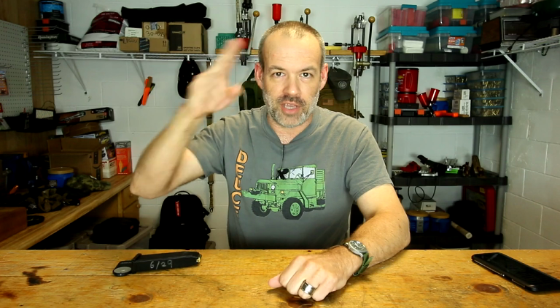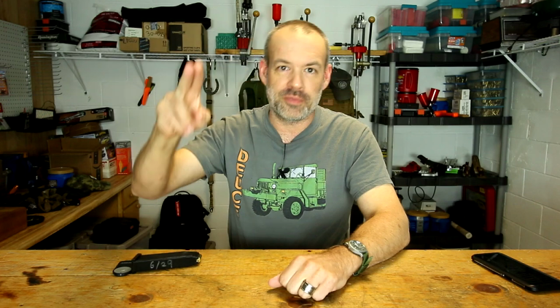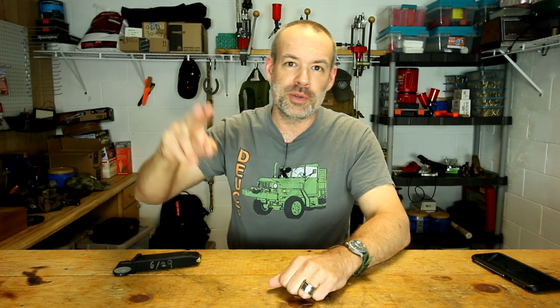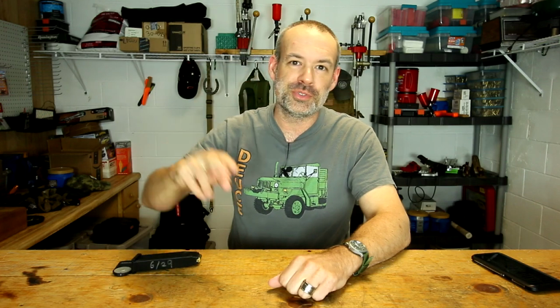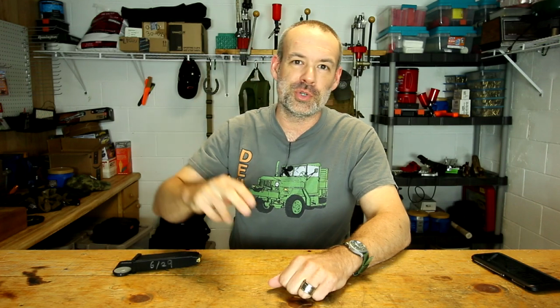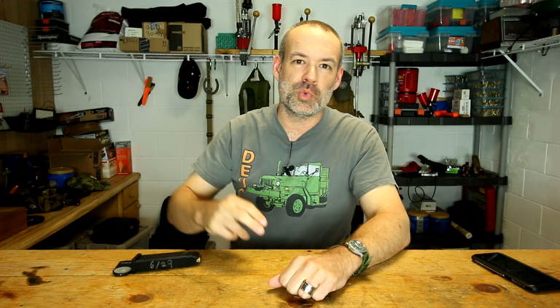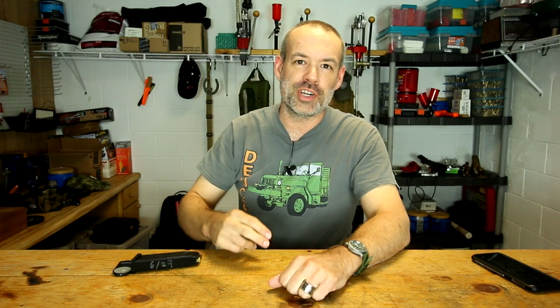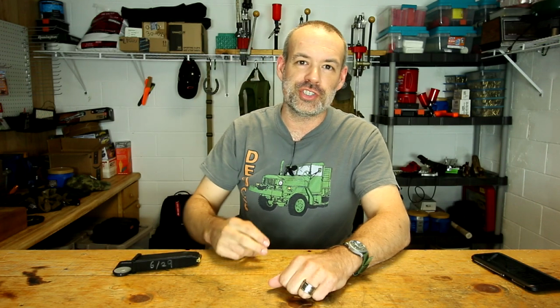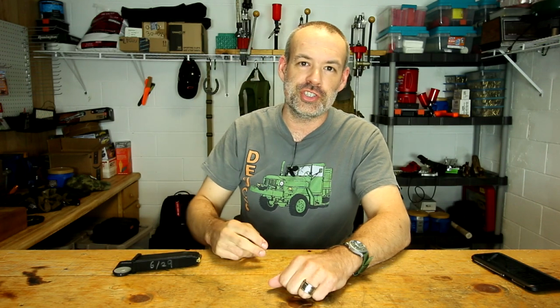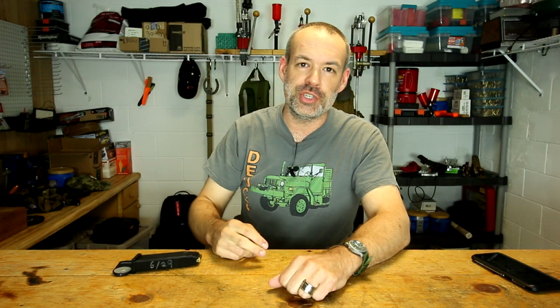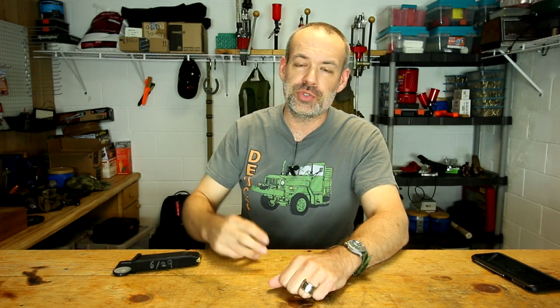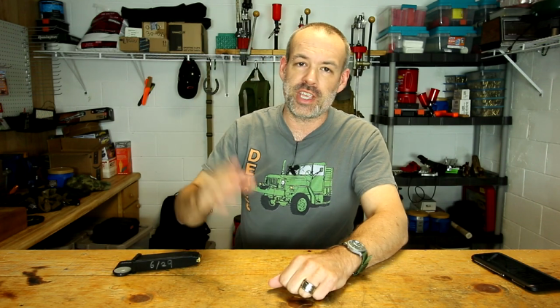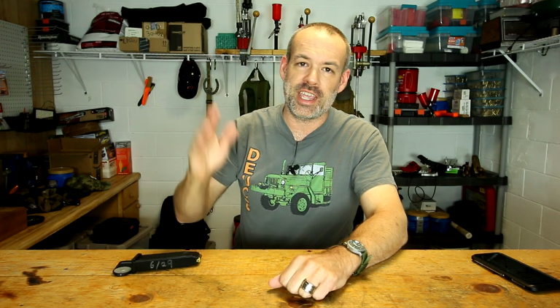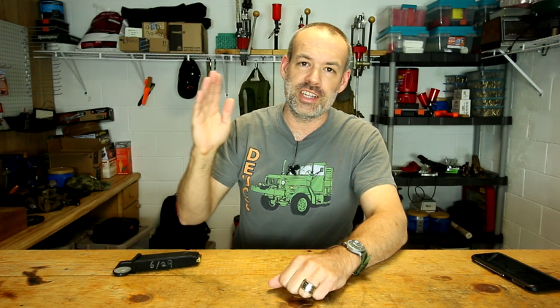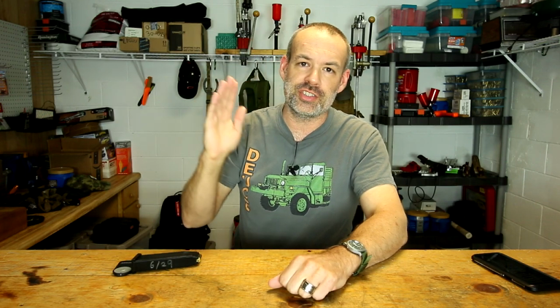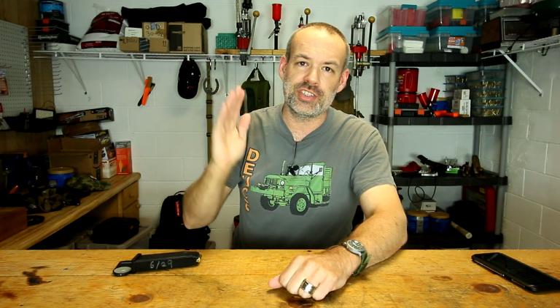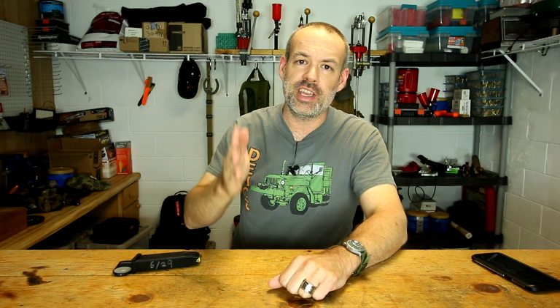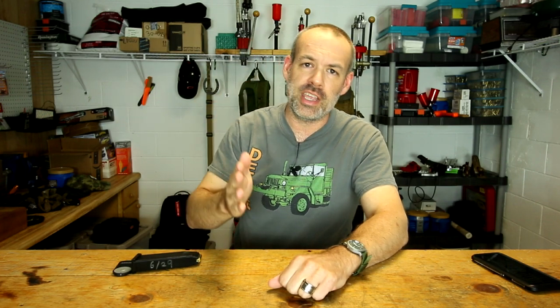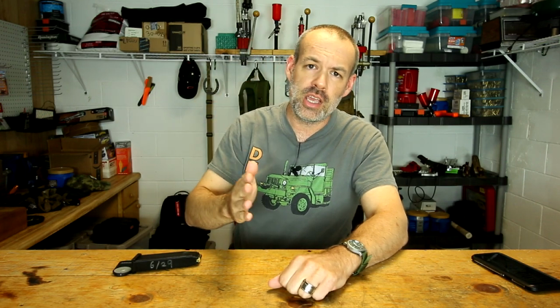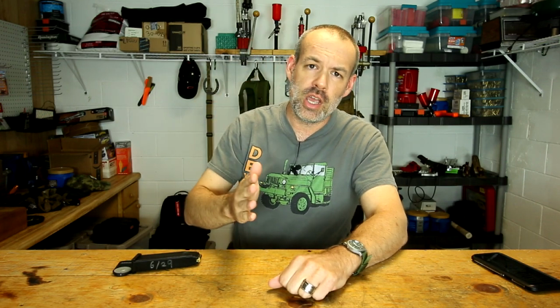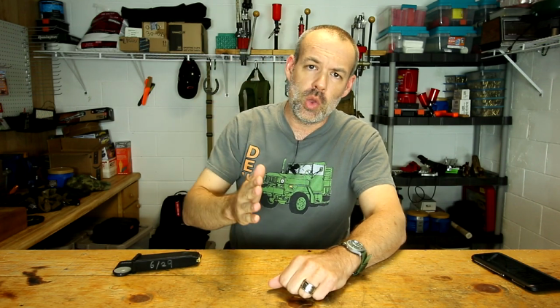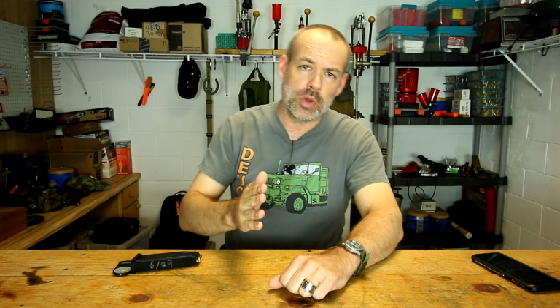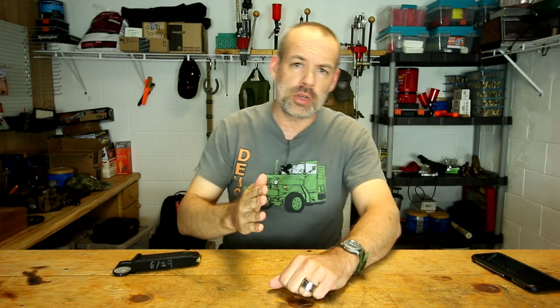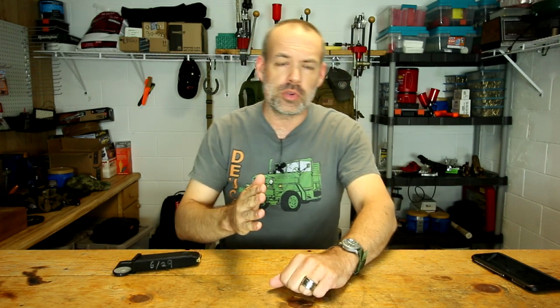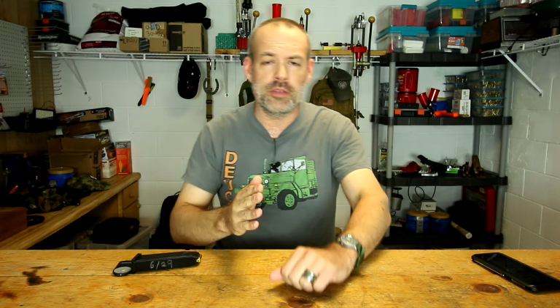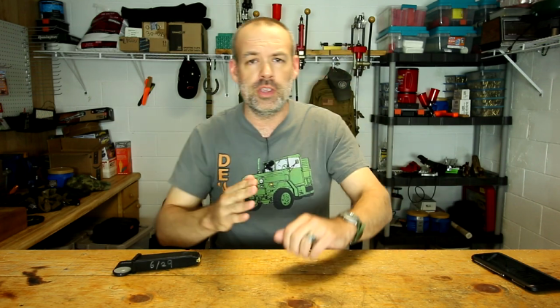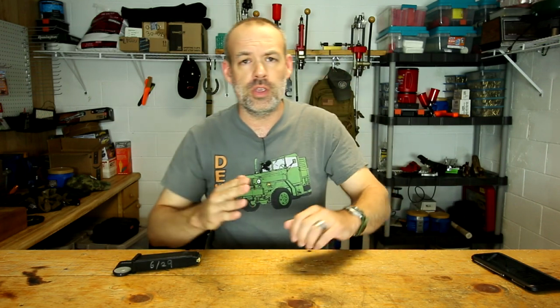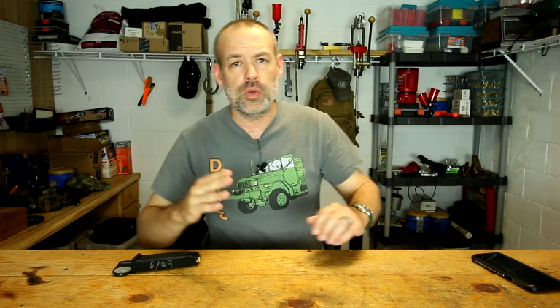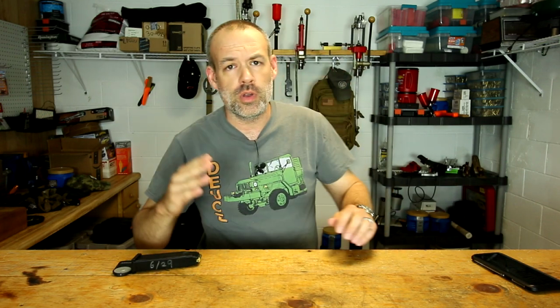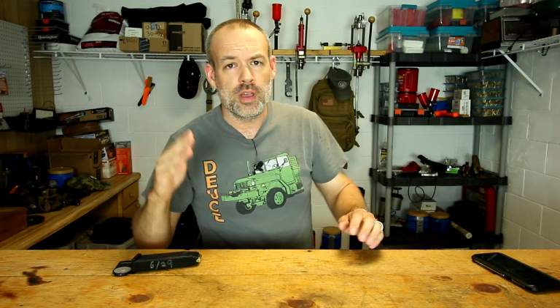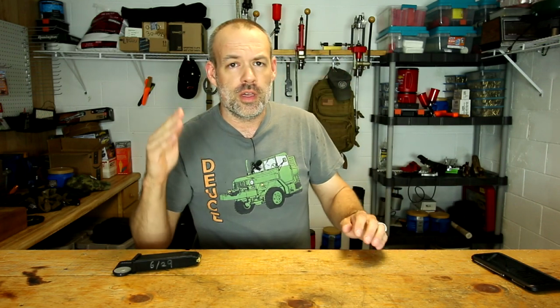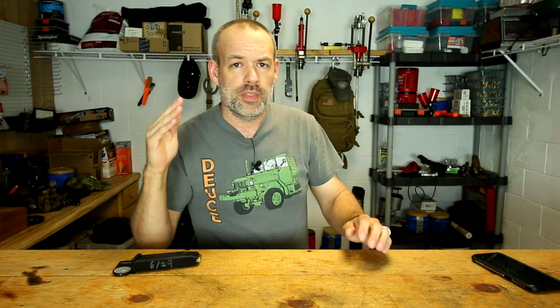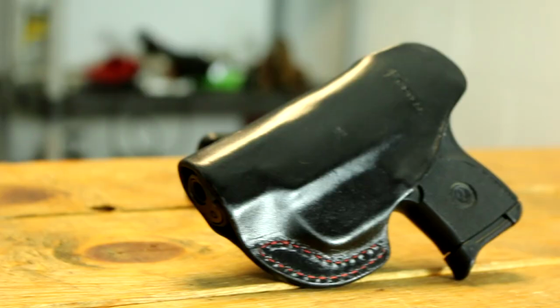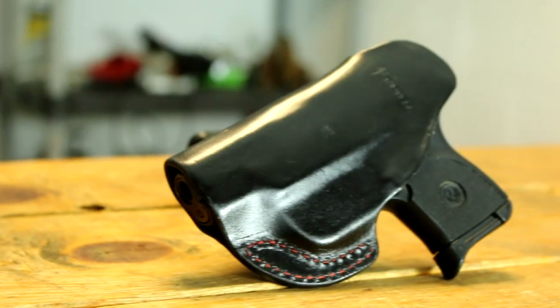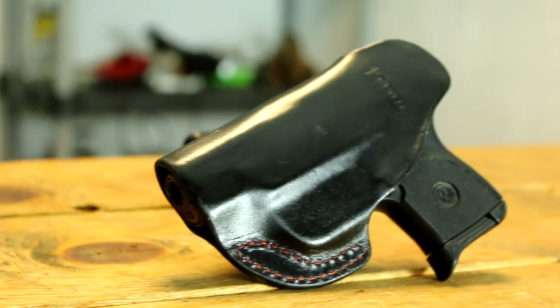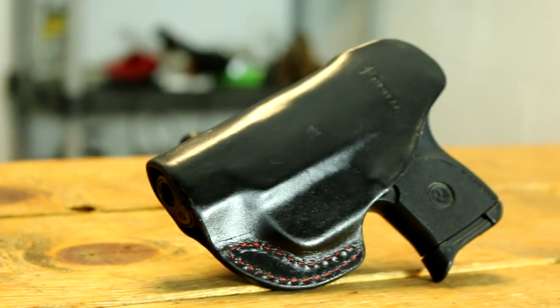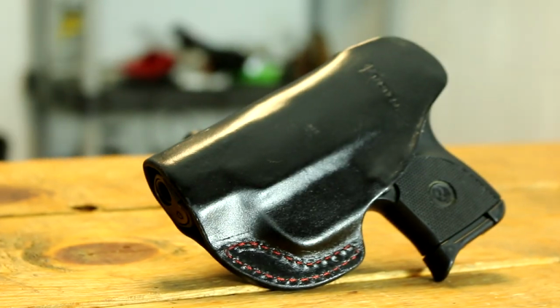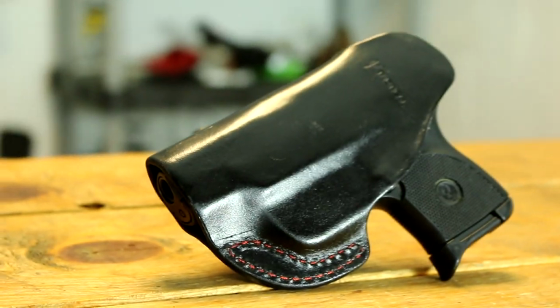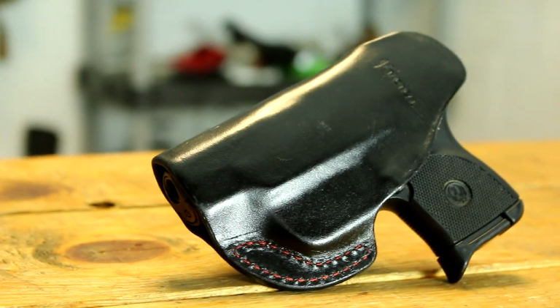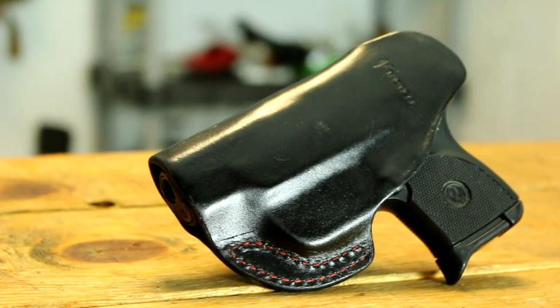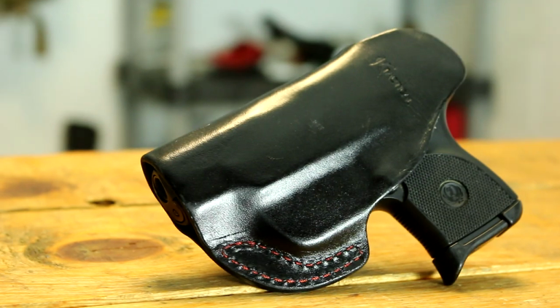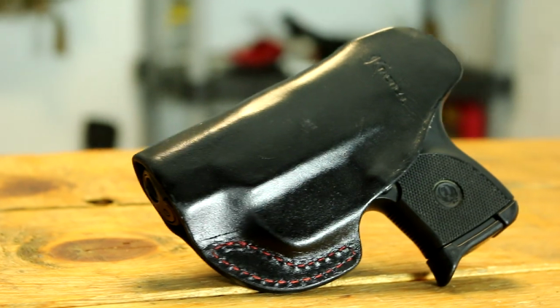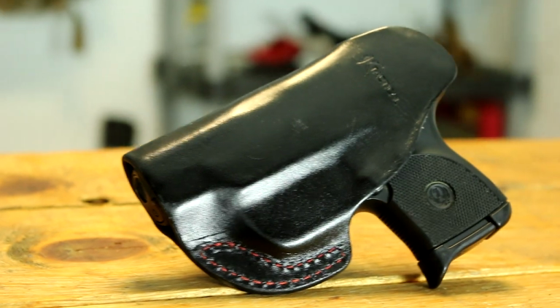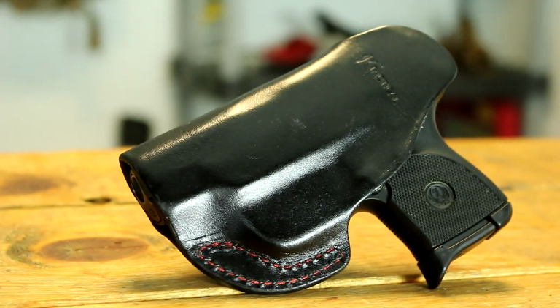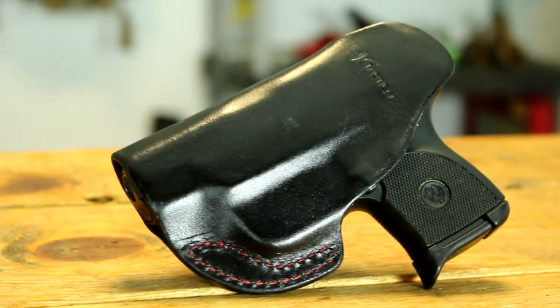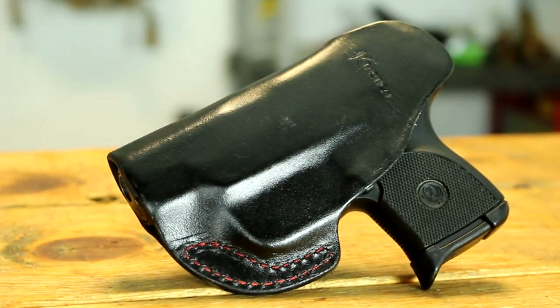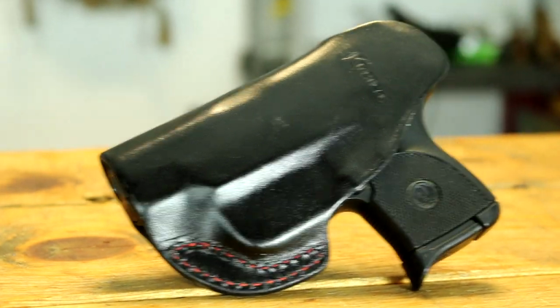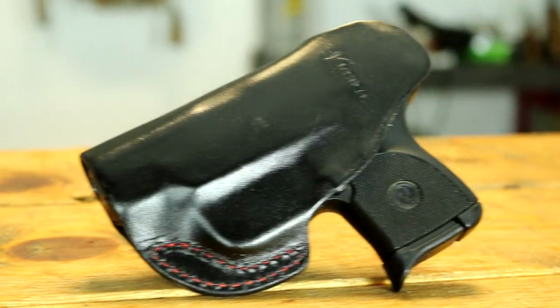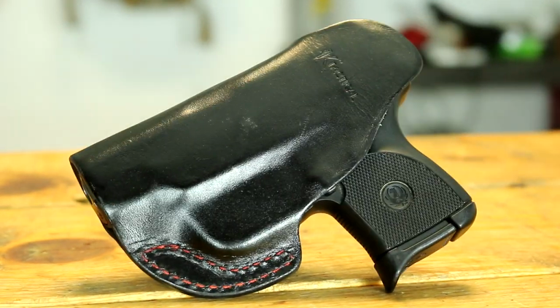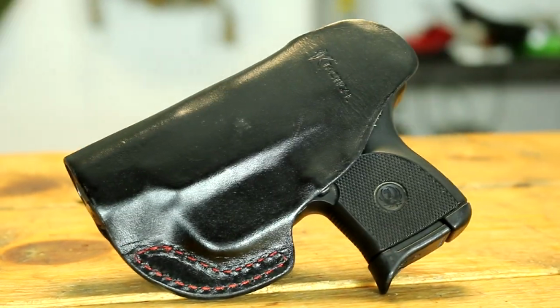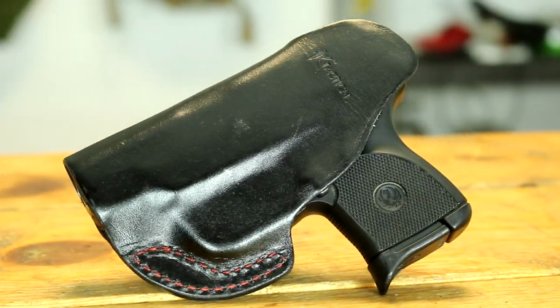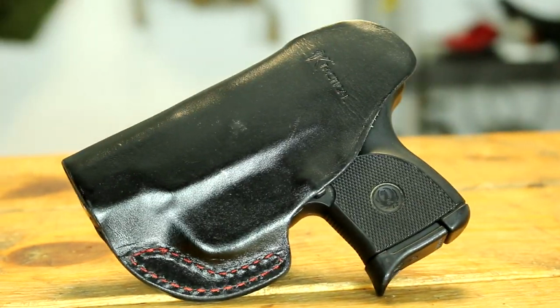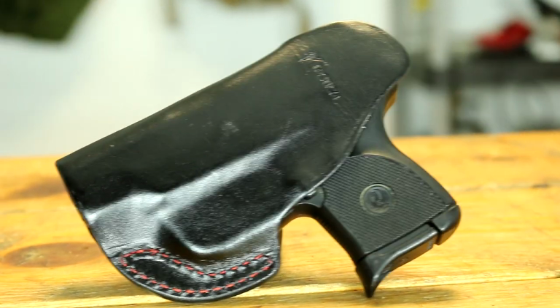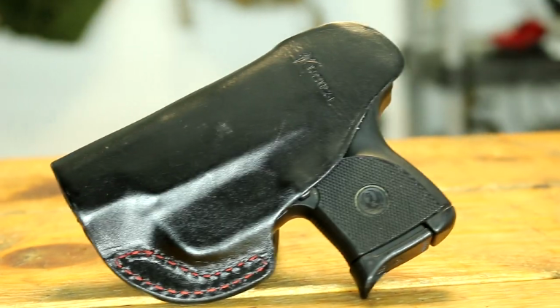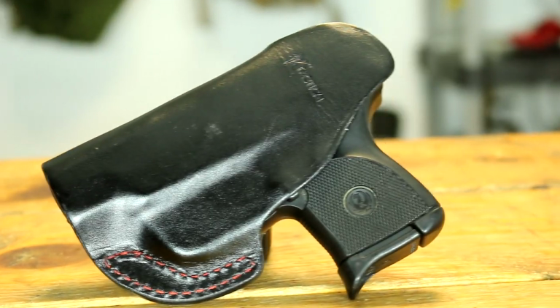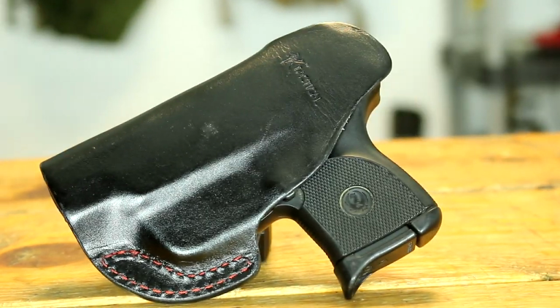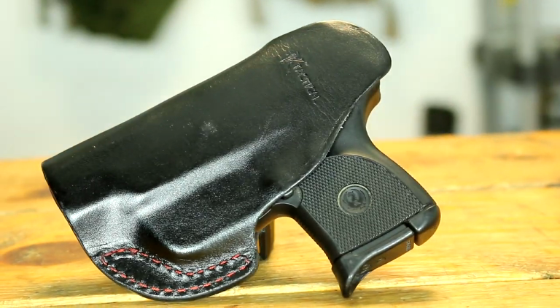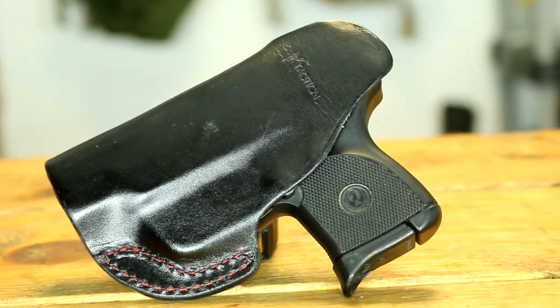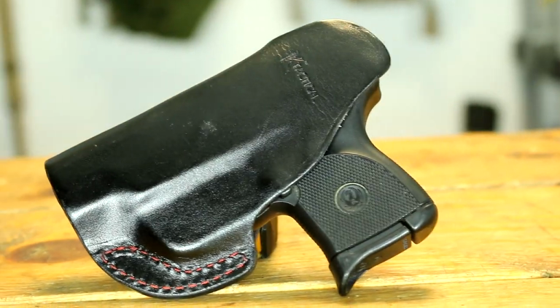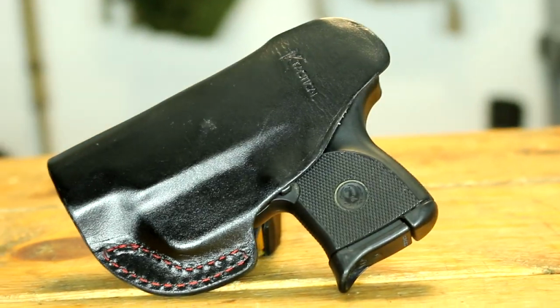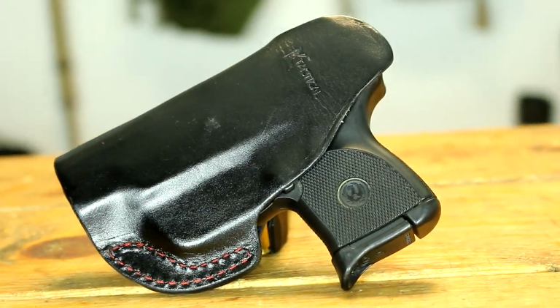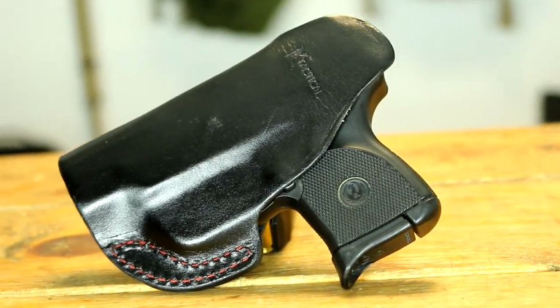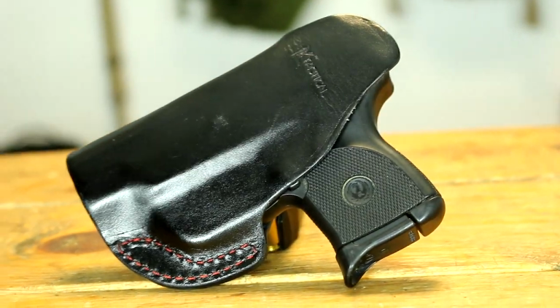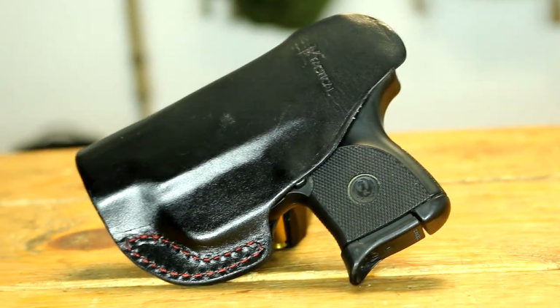Howdy folks, you're watching Deuce and today we're going to review the inside the waistband leather holster made by K-Tactical.